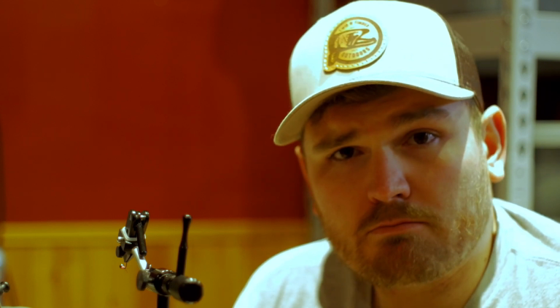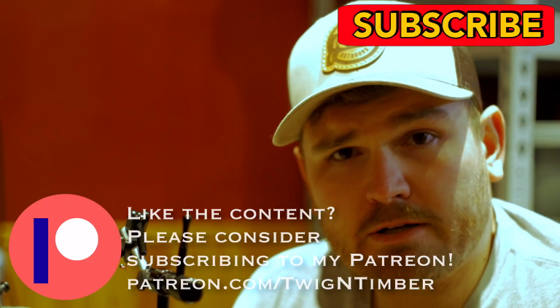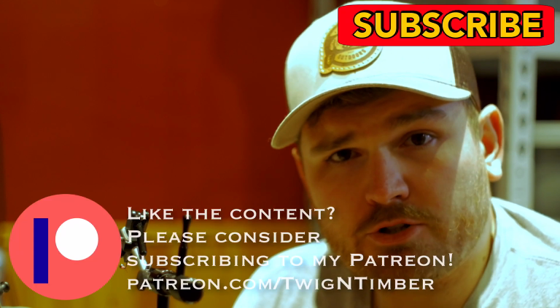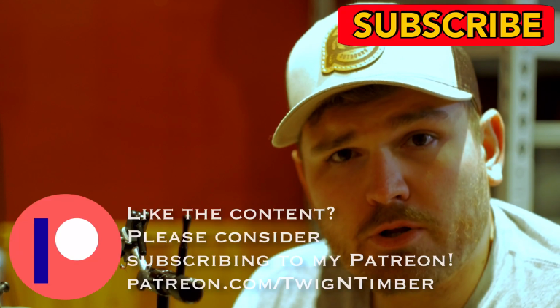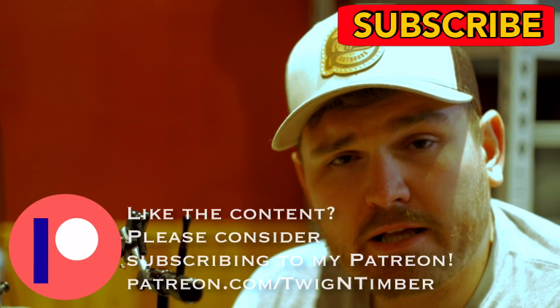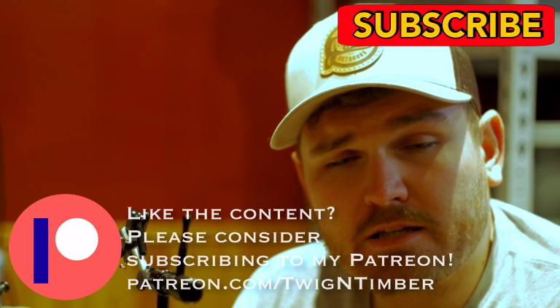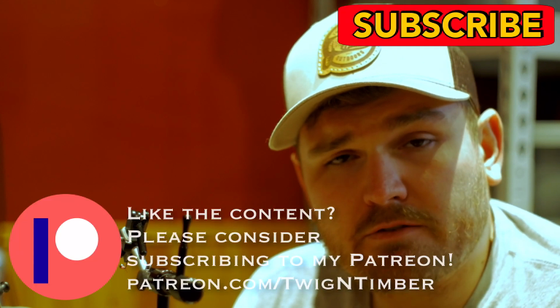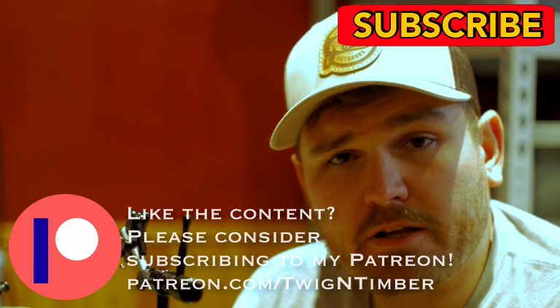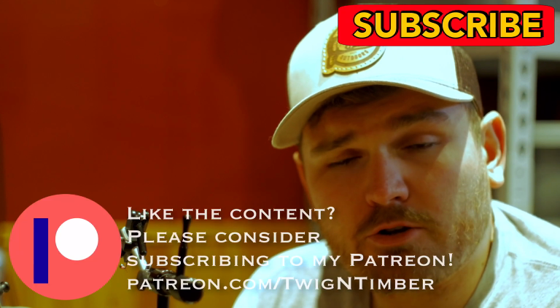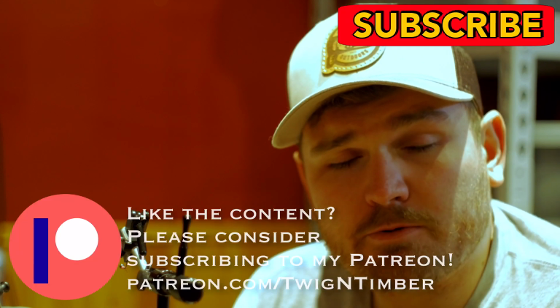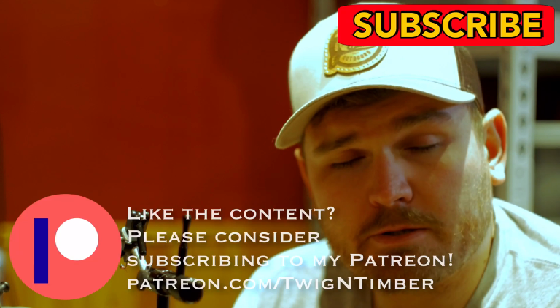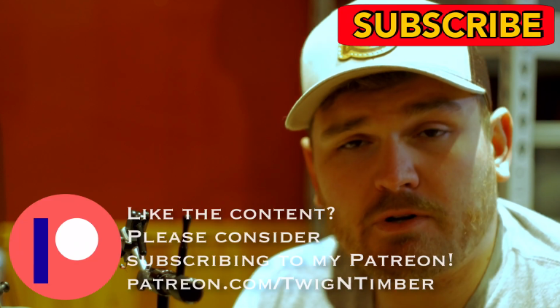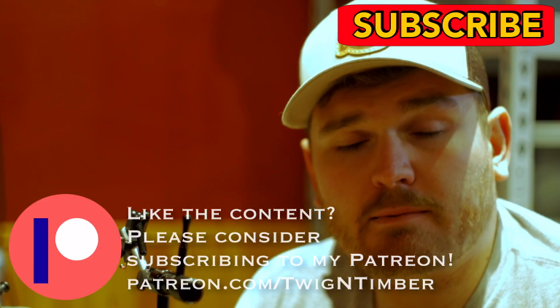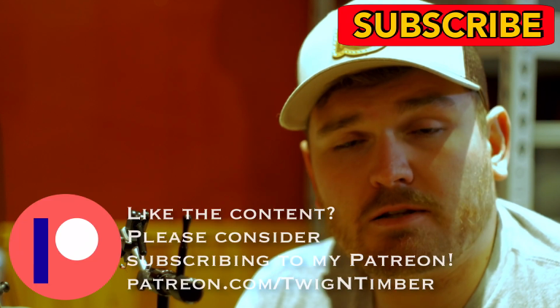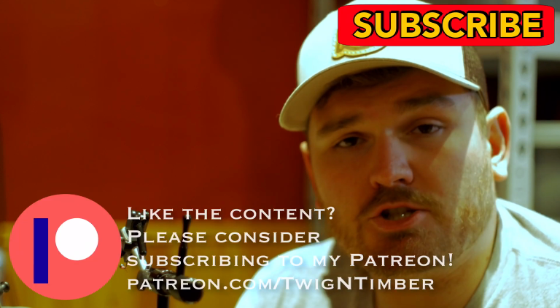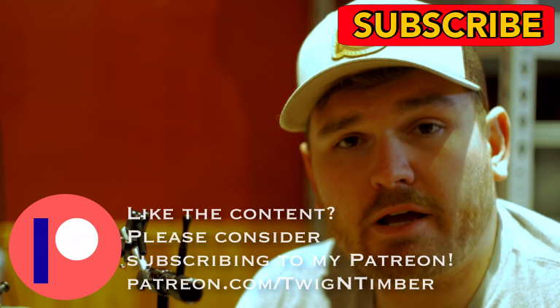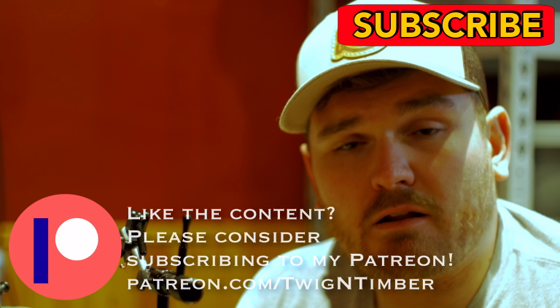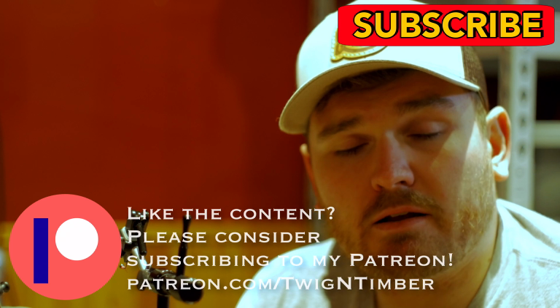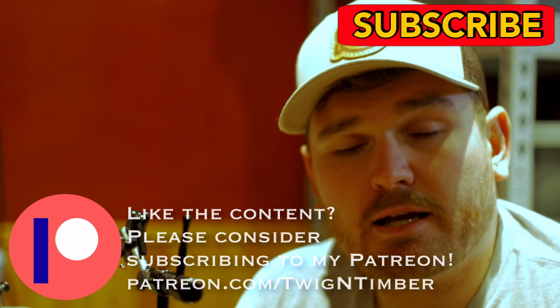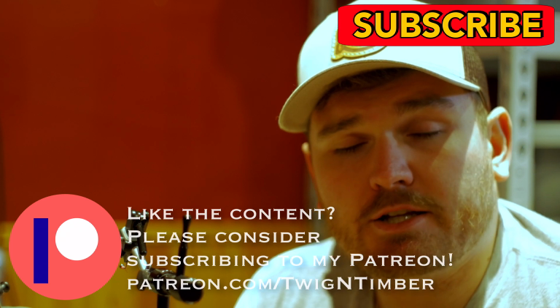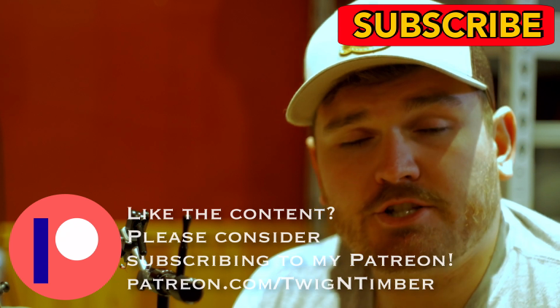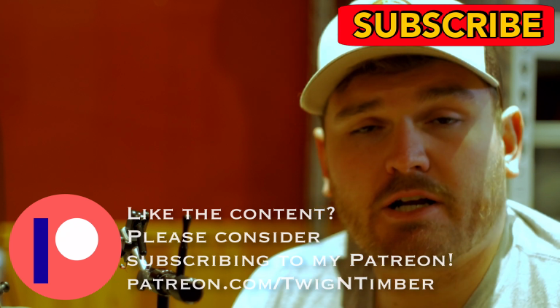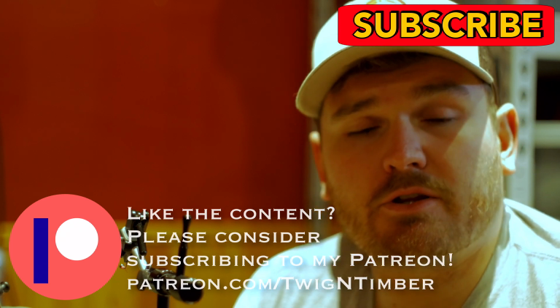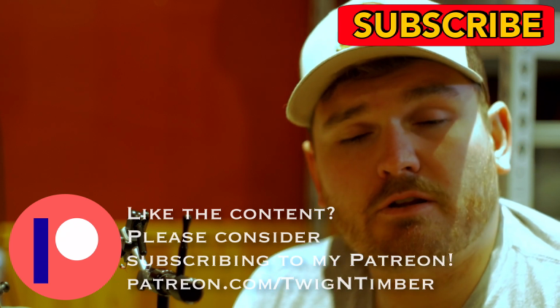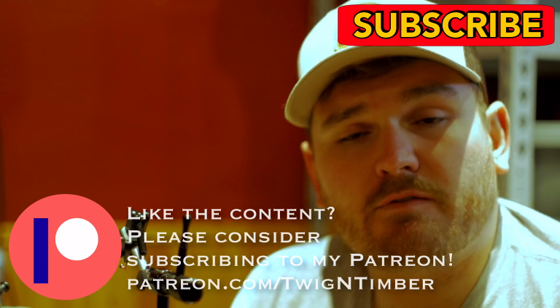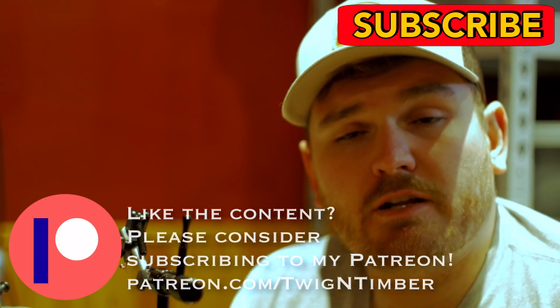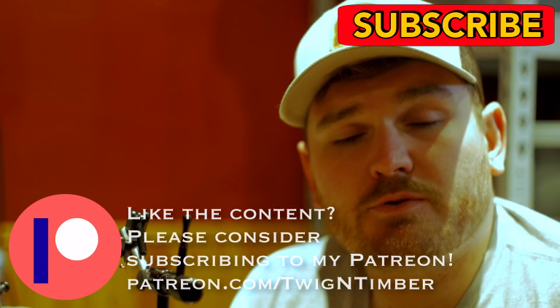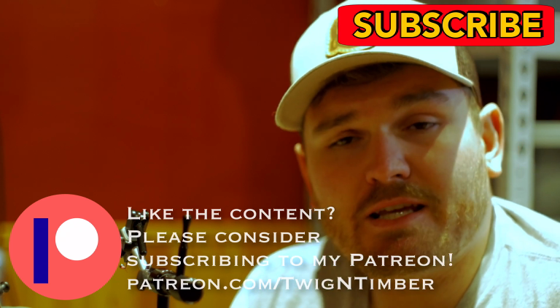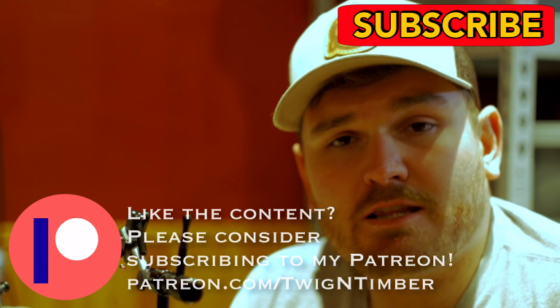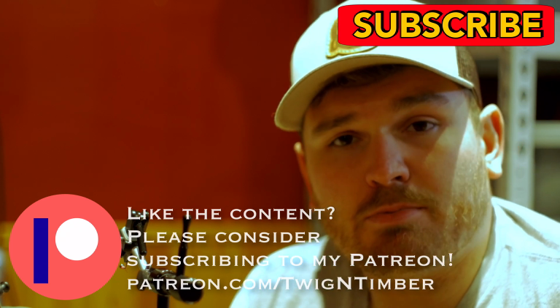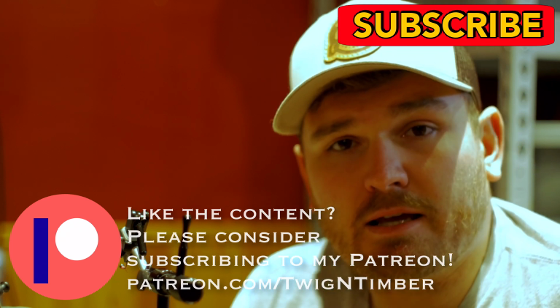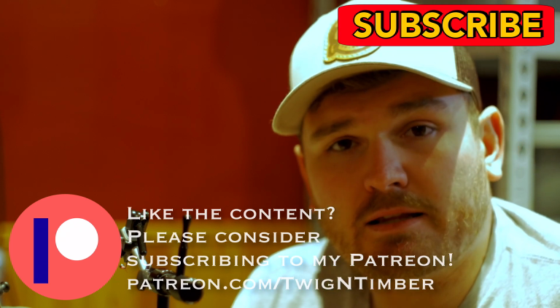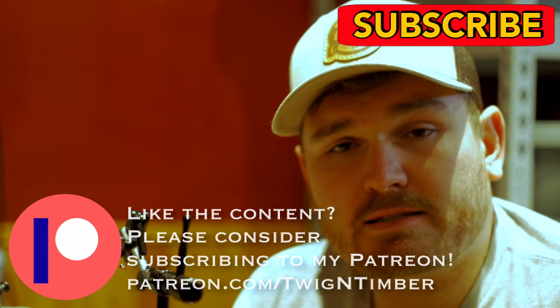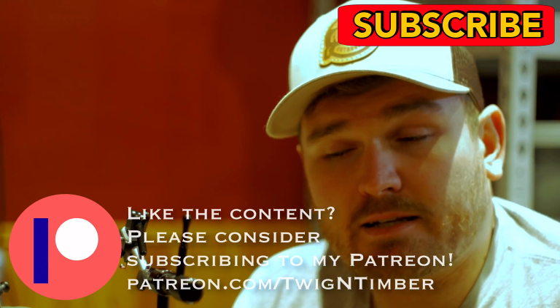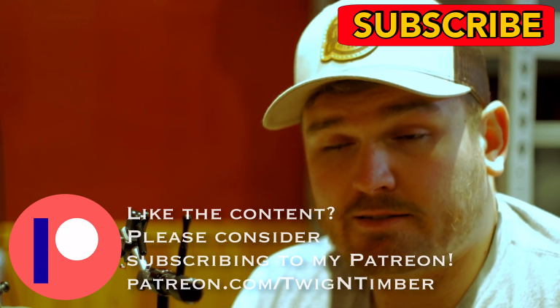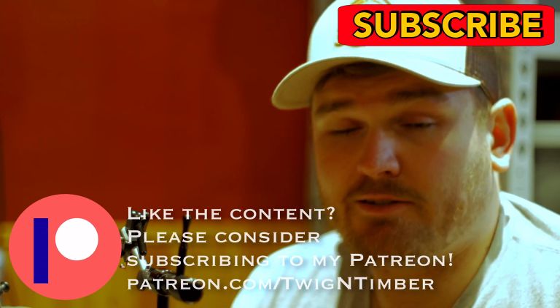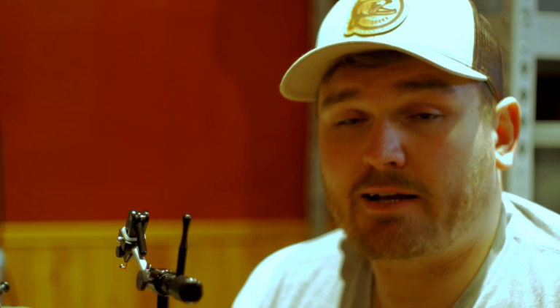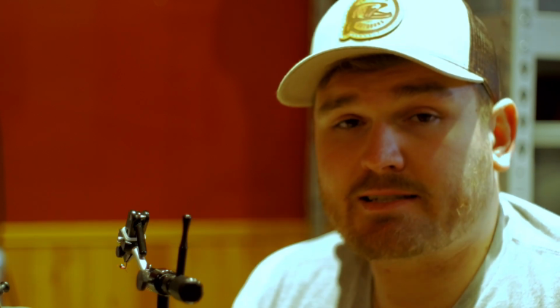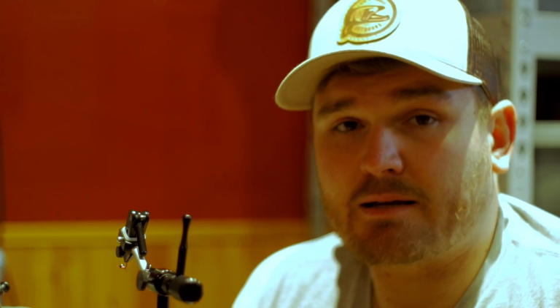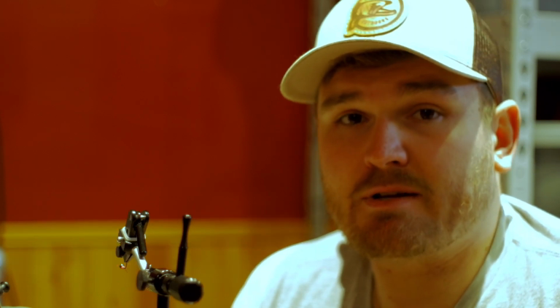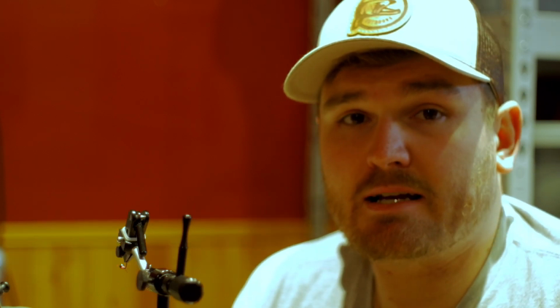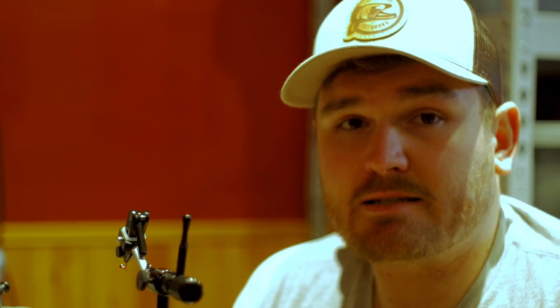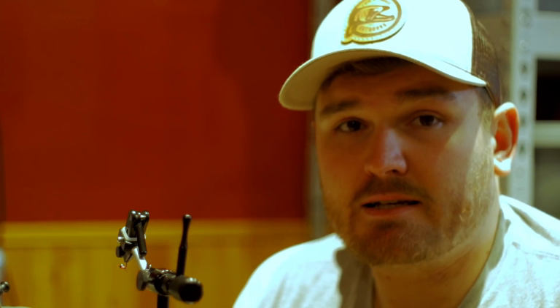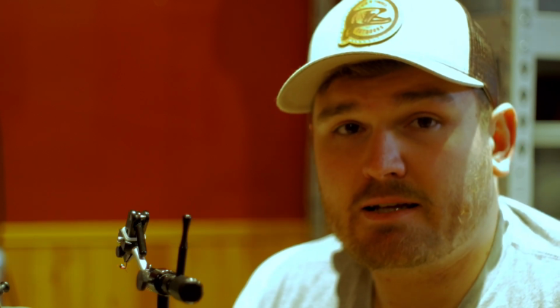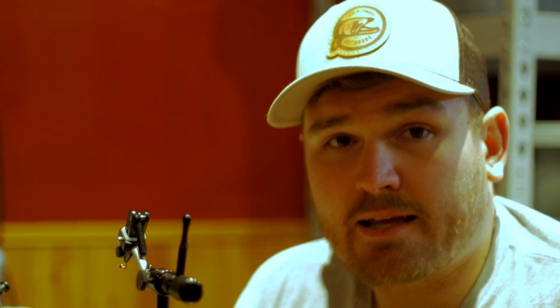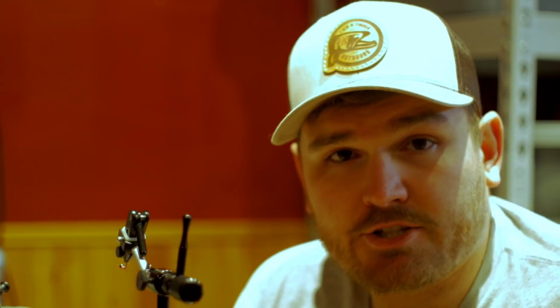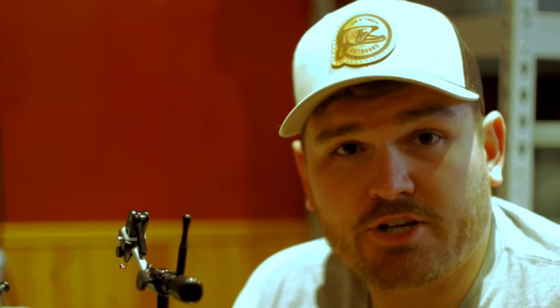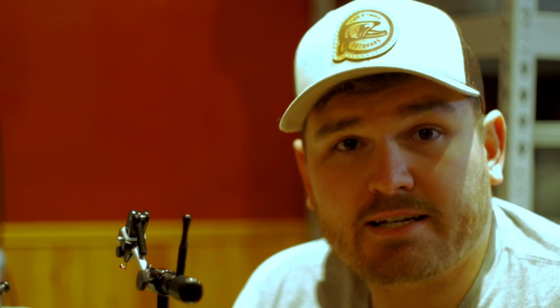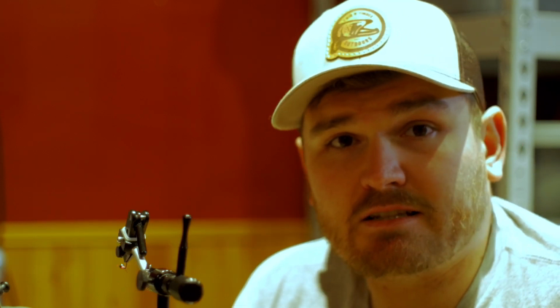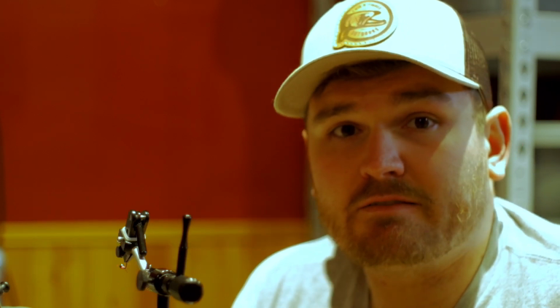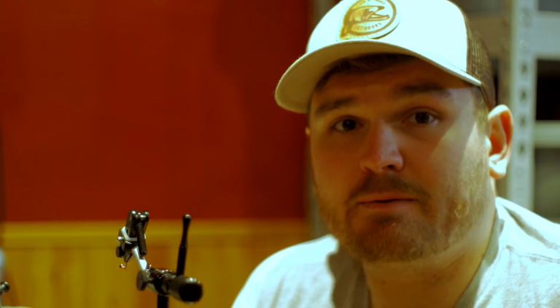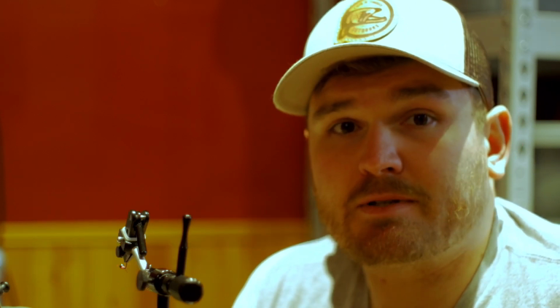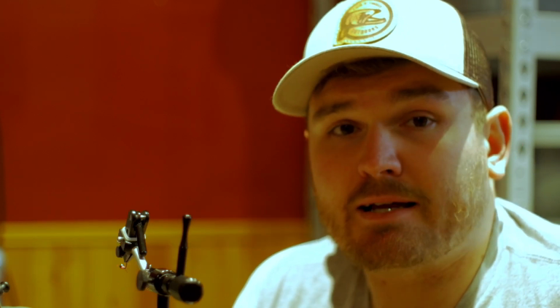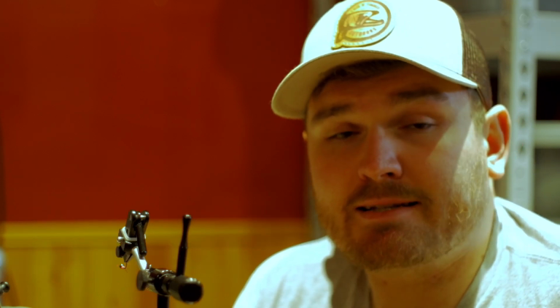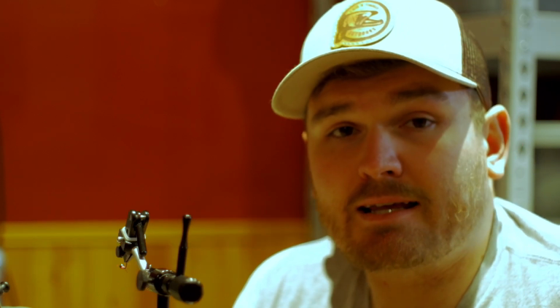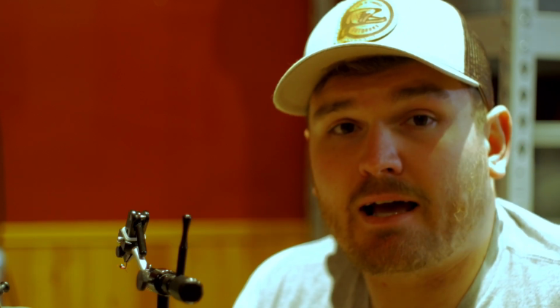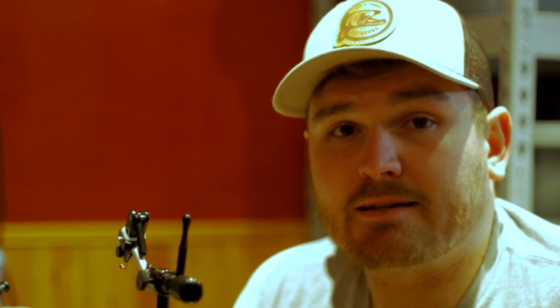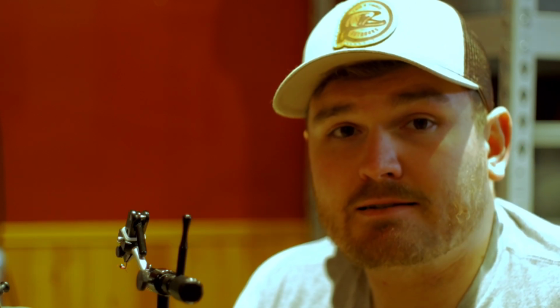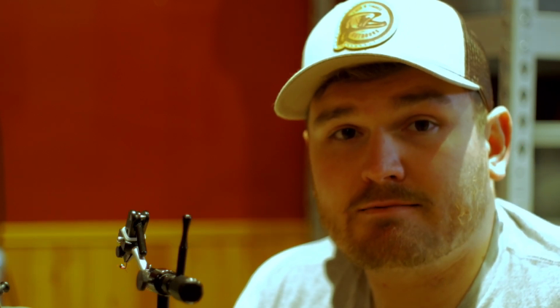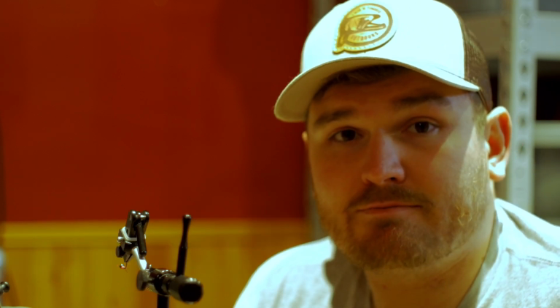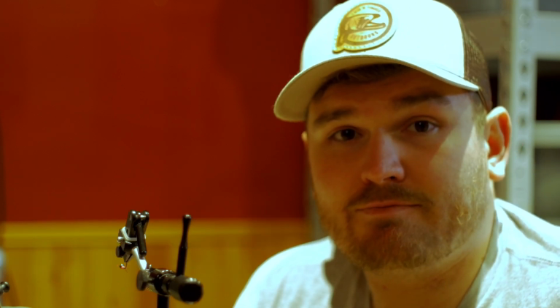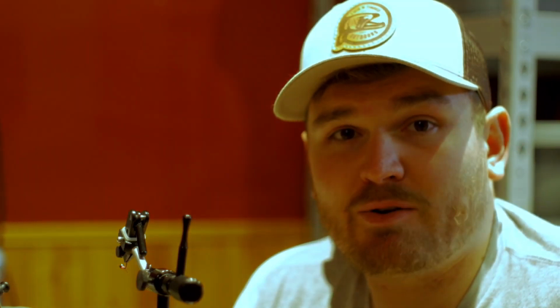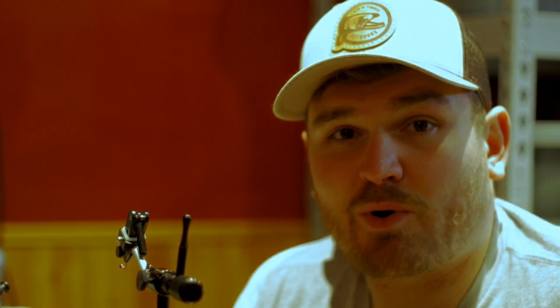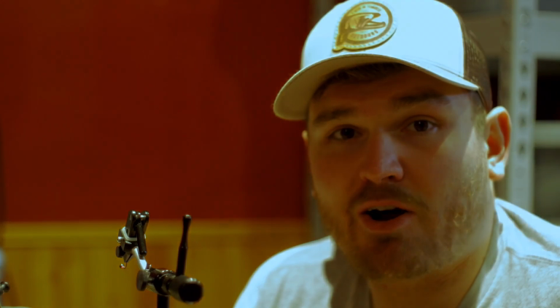Make sure you like this video, subscribe to the channel, and check out the other videos in the playlist. Until next time guys, catch you on the flip side, tight lines, and we're out.